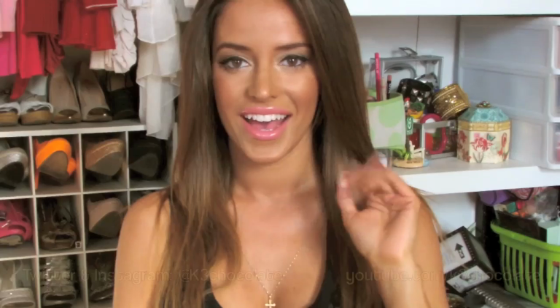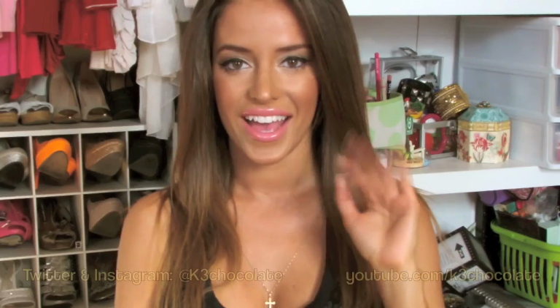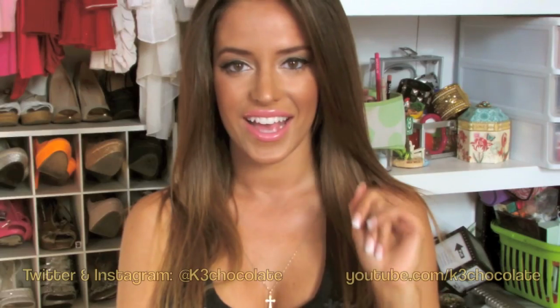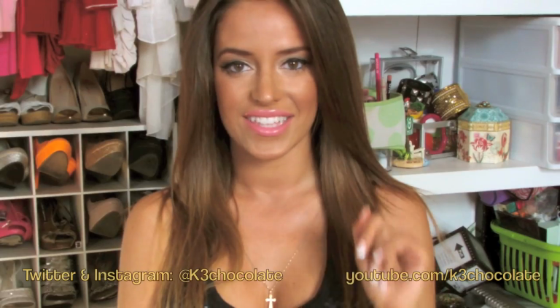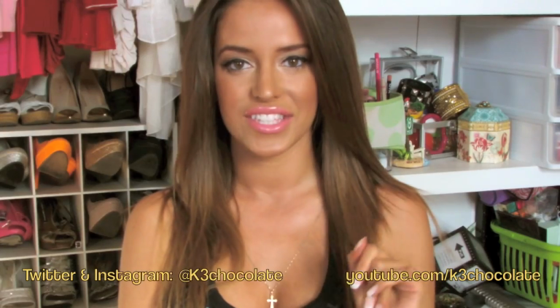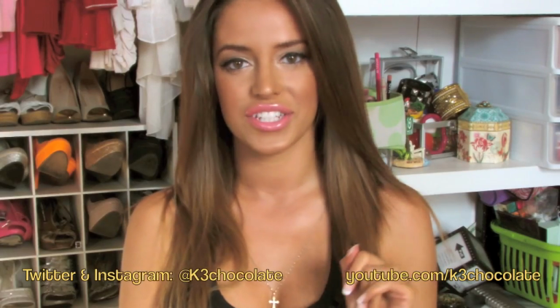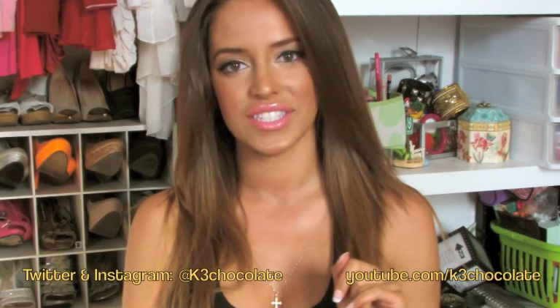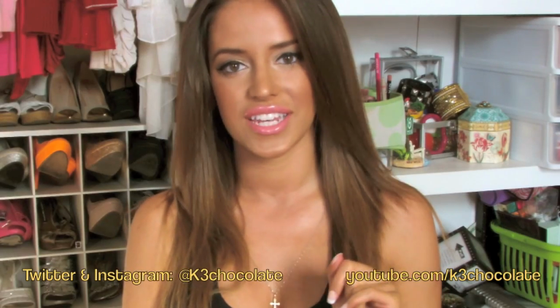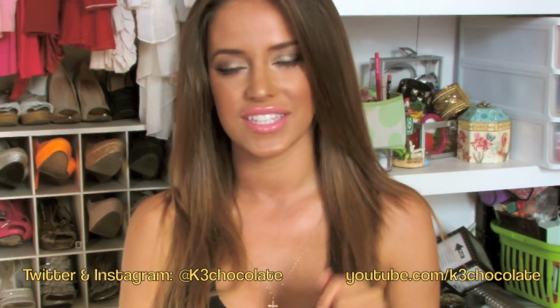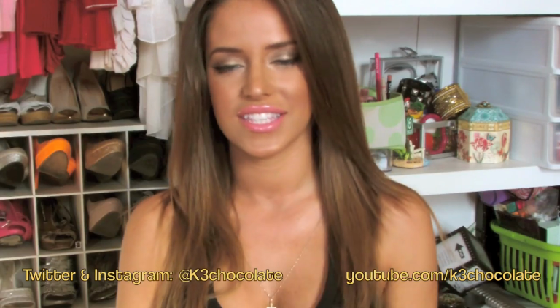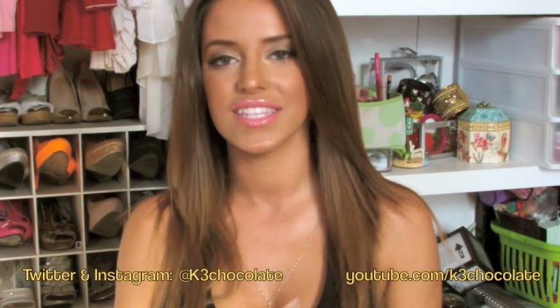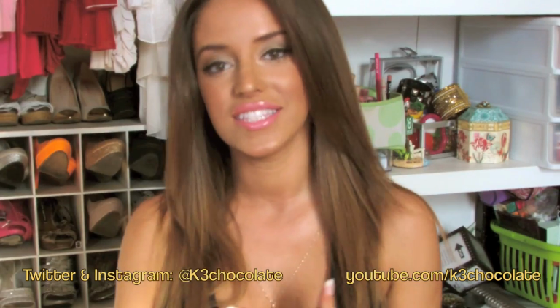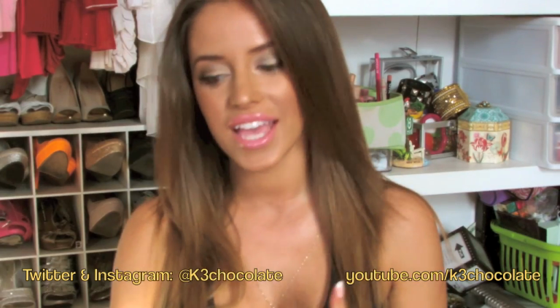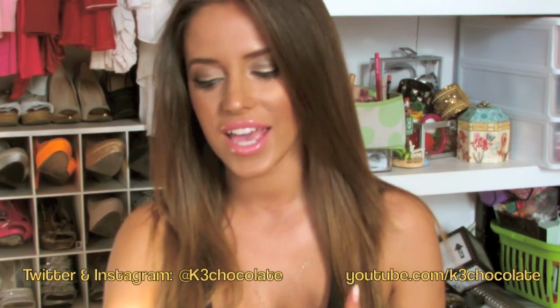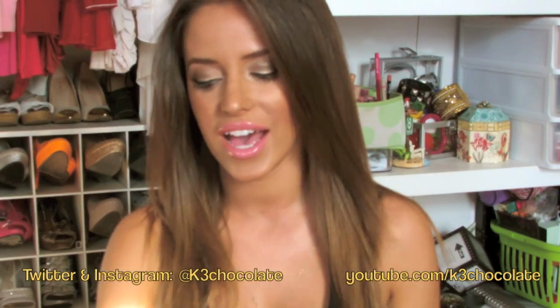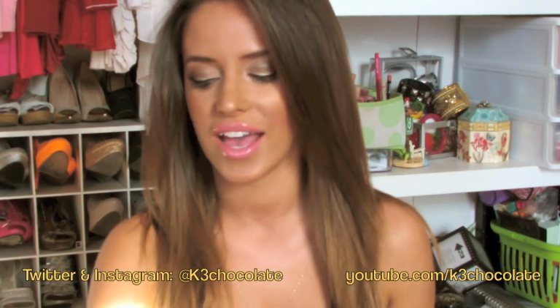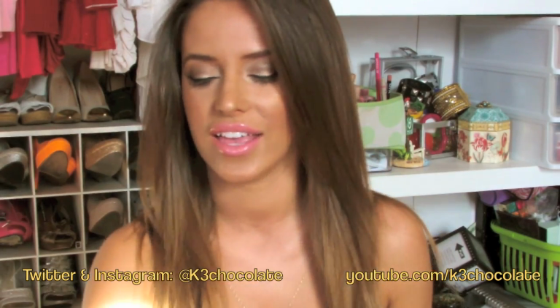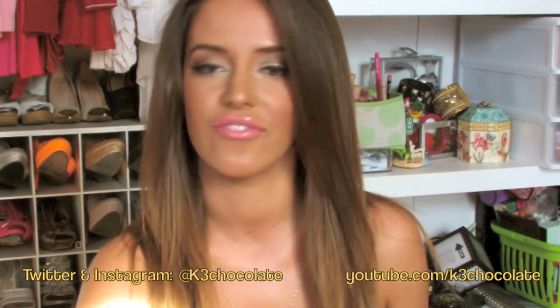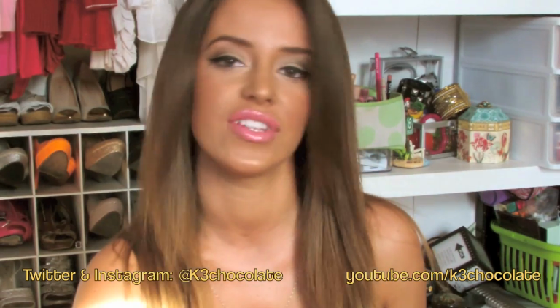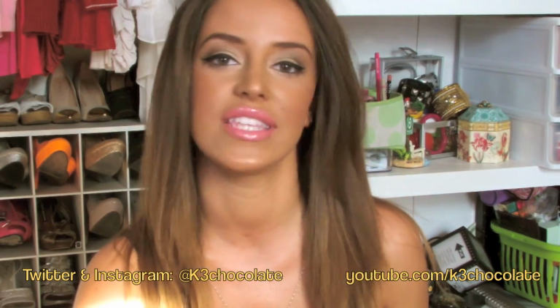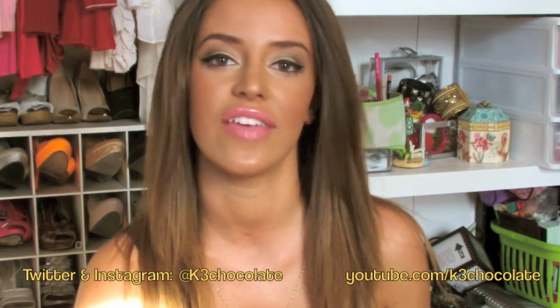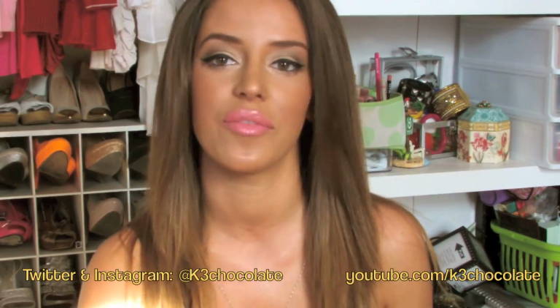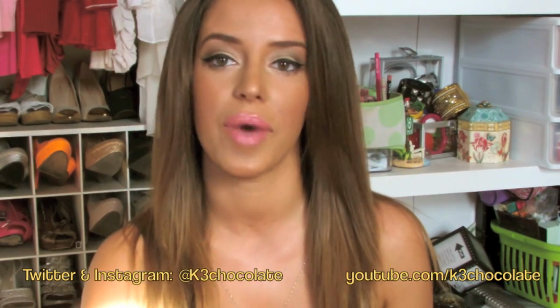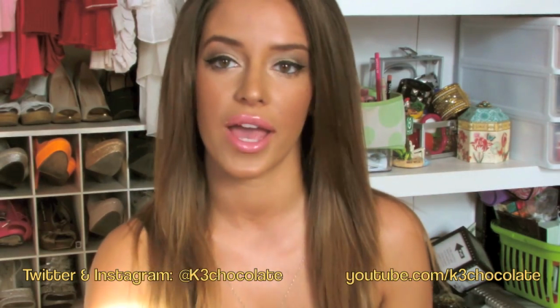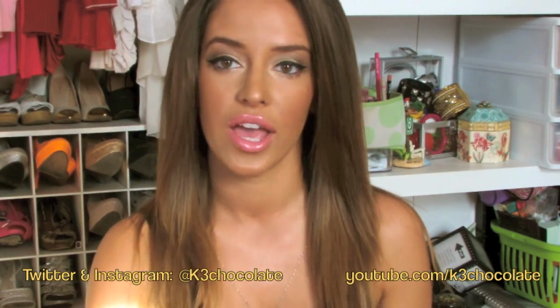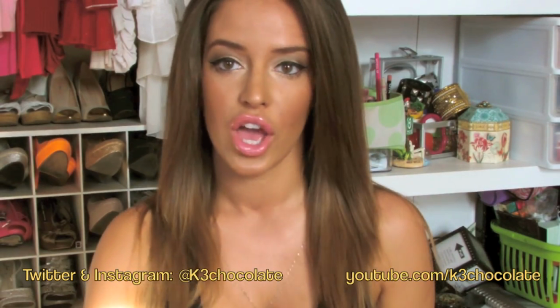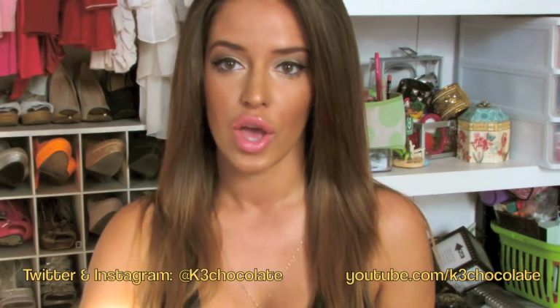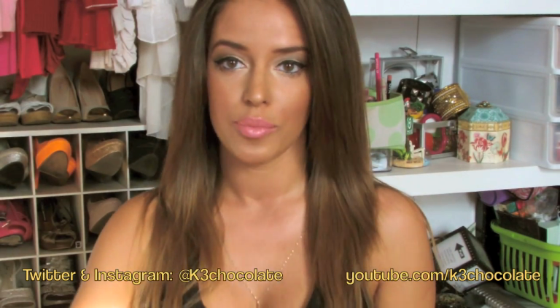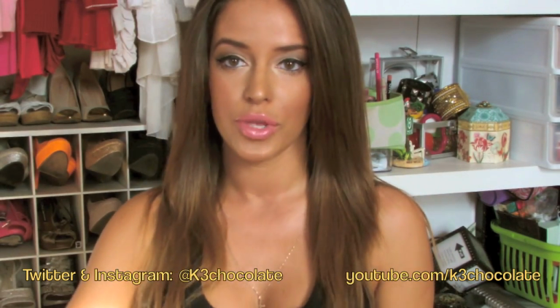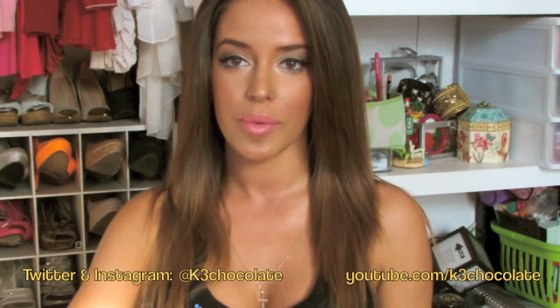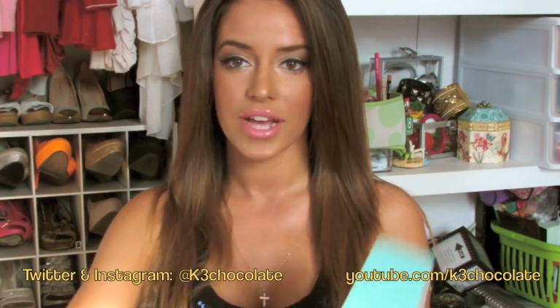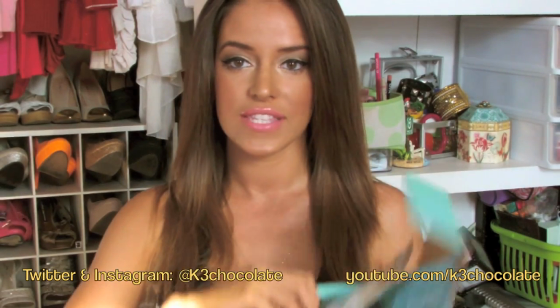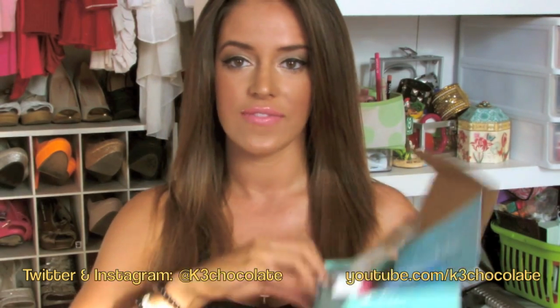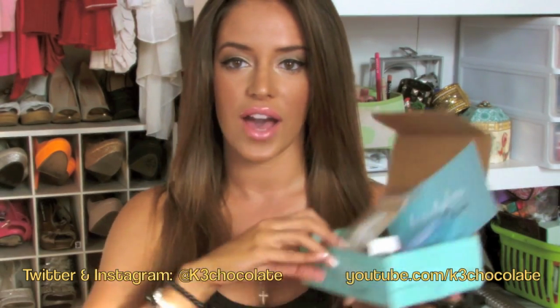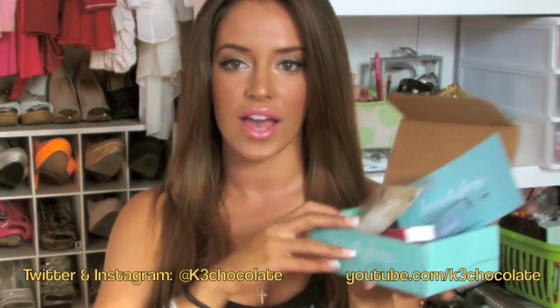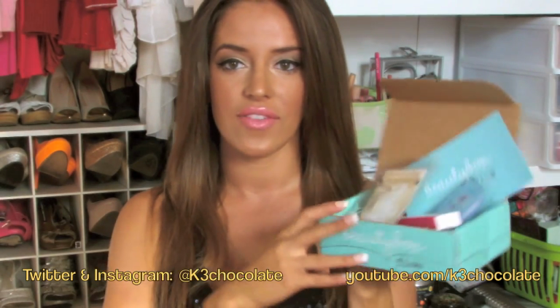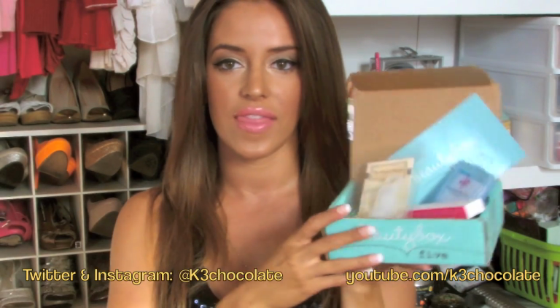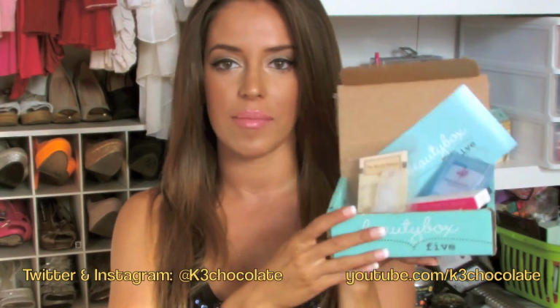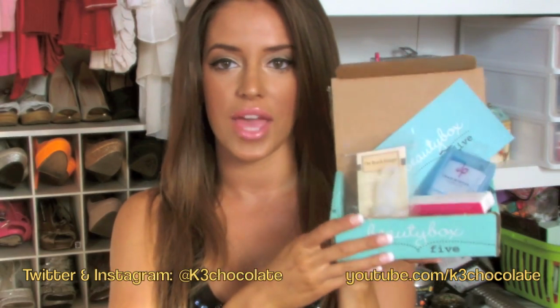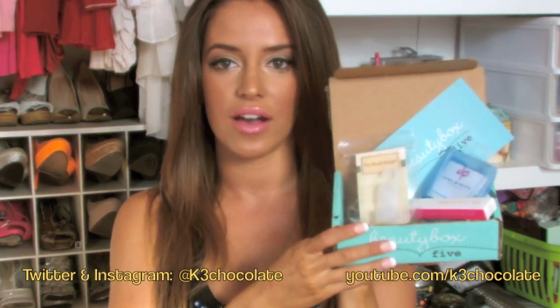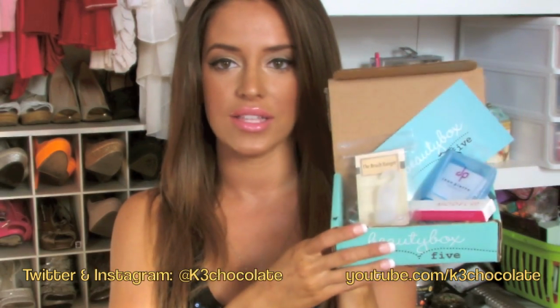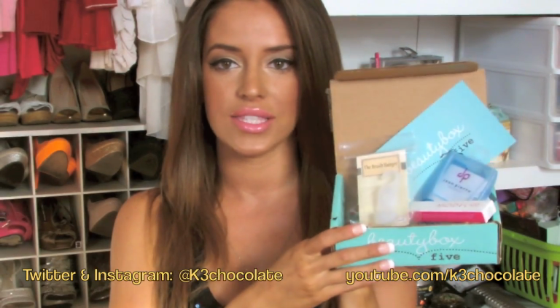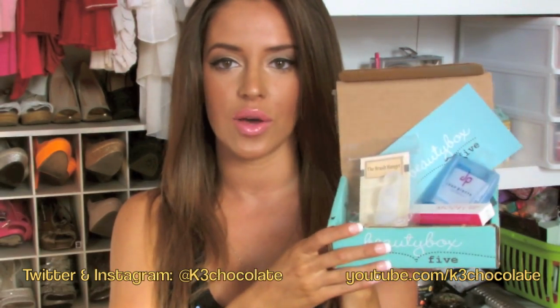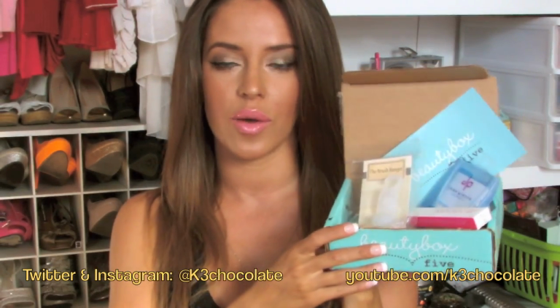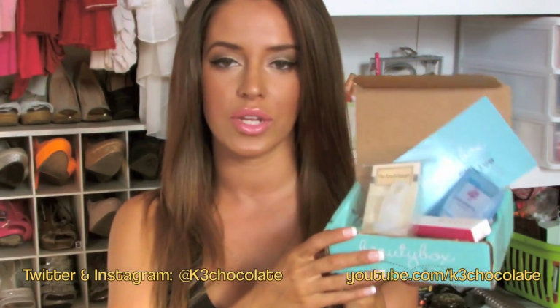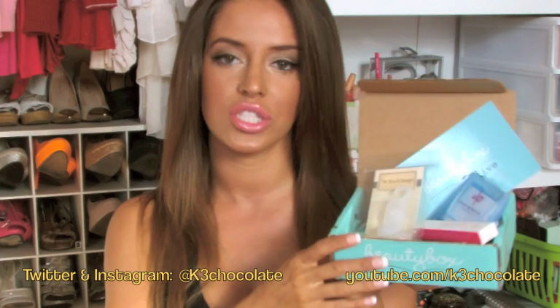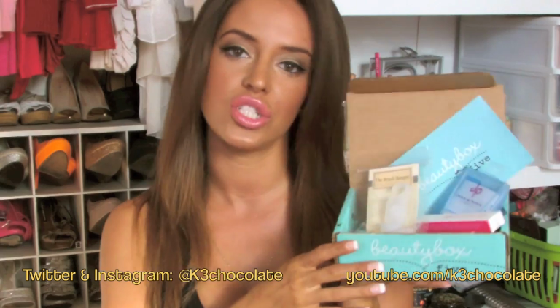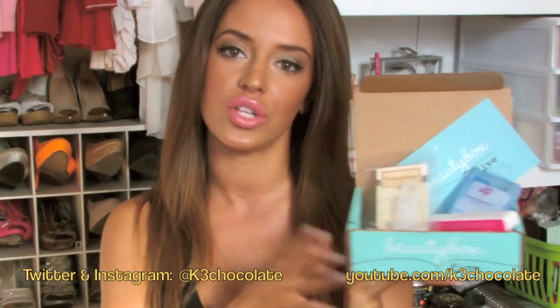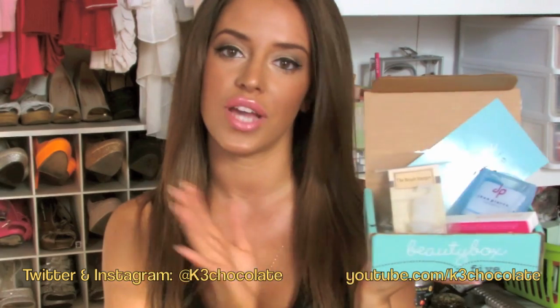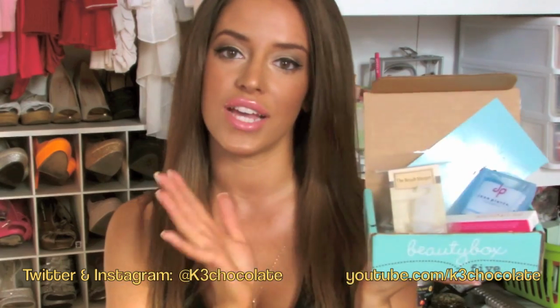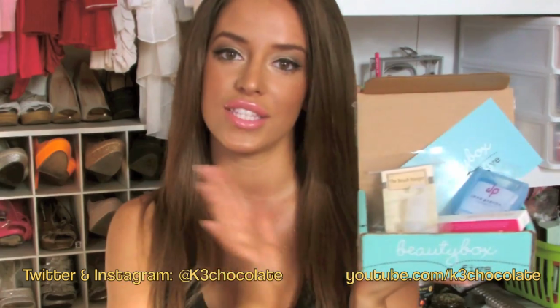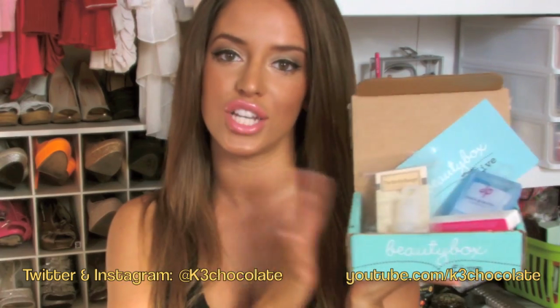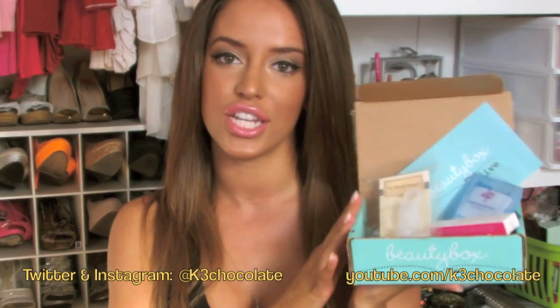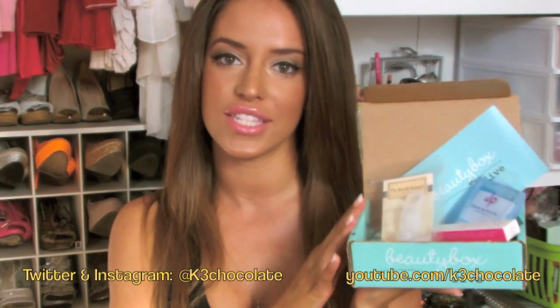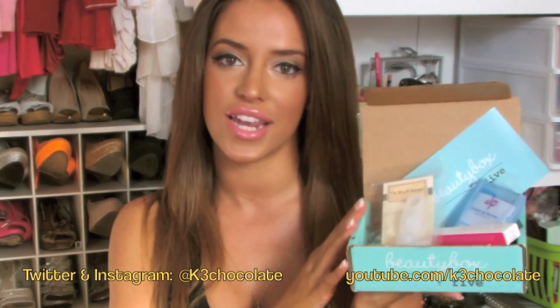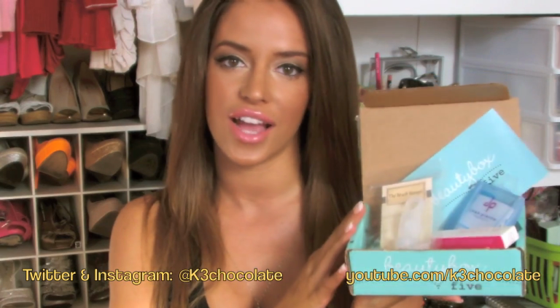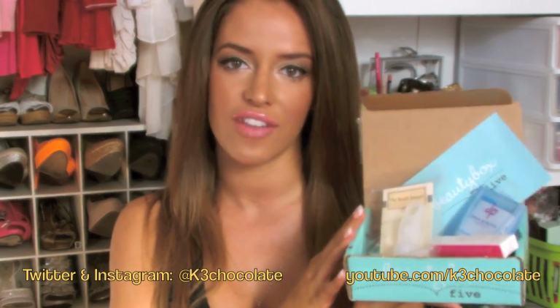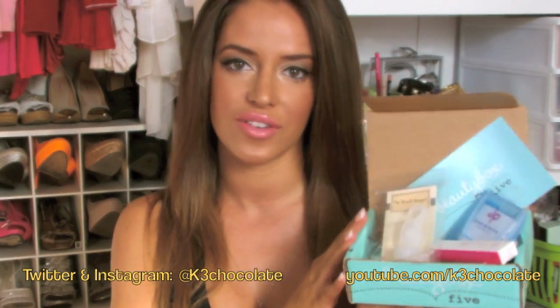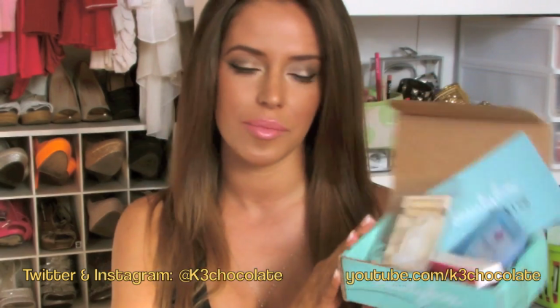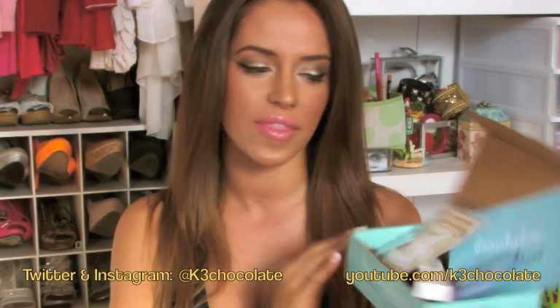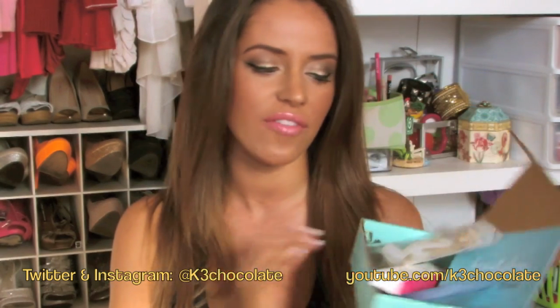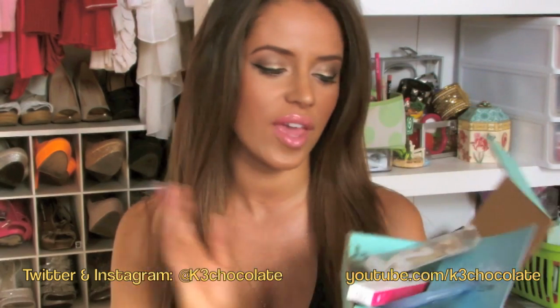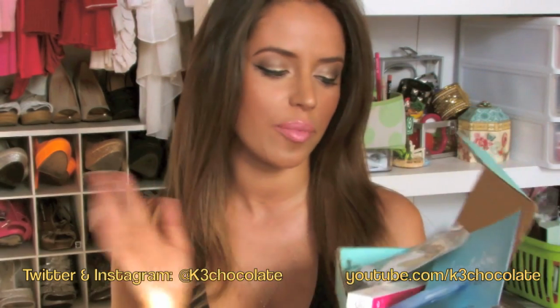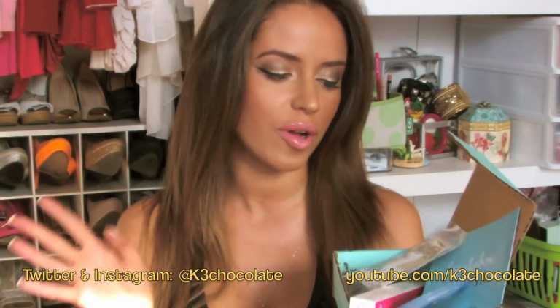Hi guys, it's Christina. So today I received my Beauty Box 5 in the mail. I wanted to show you guys the goodies that I got for the month of April.